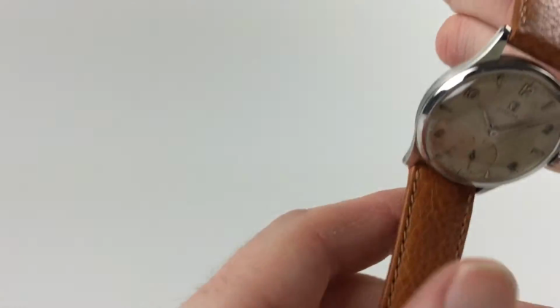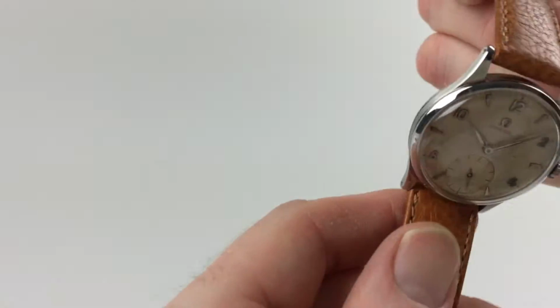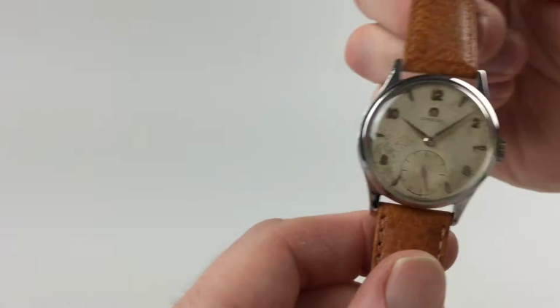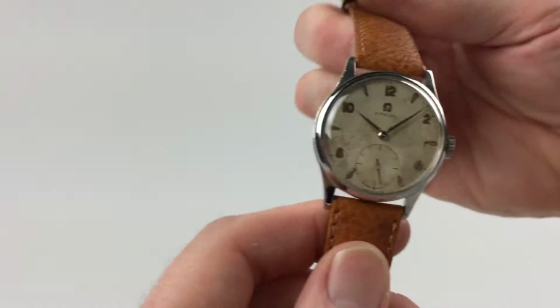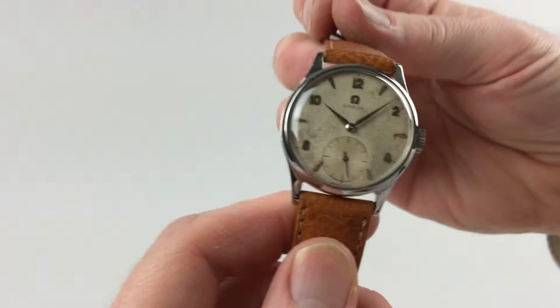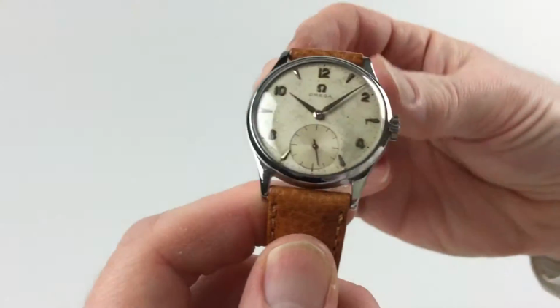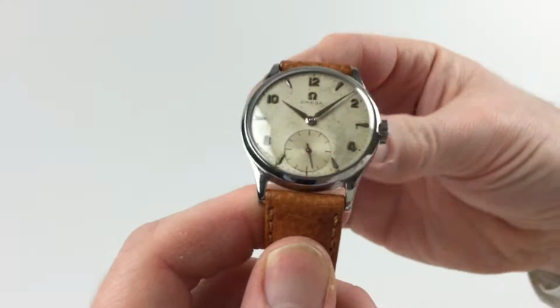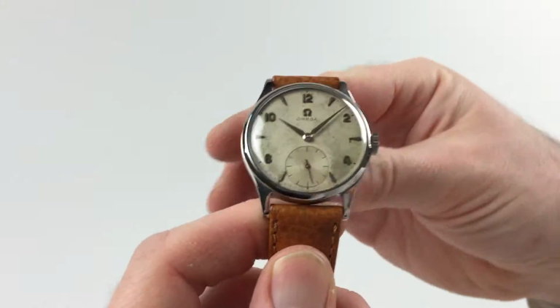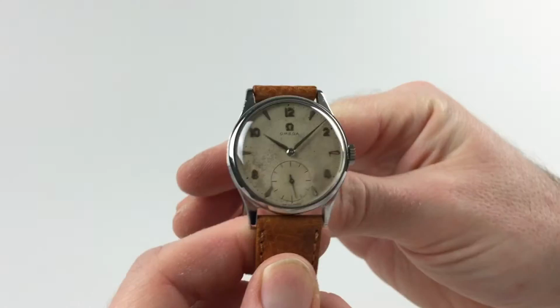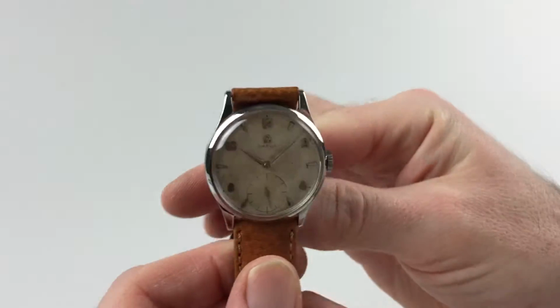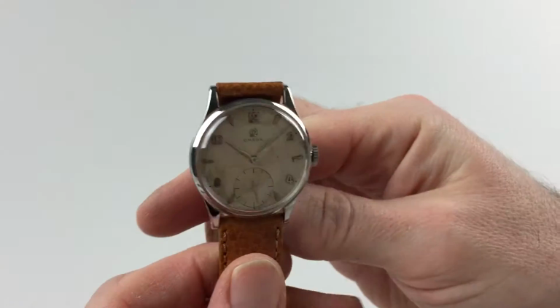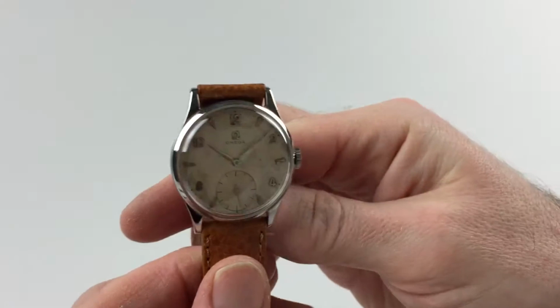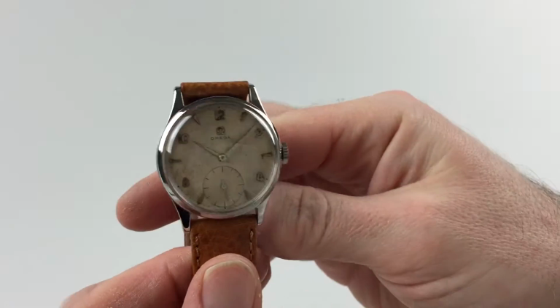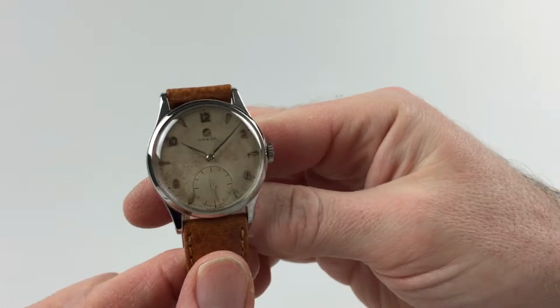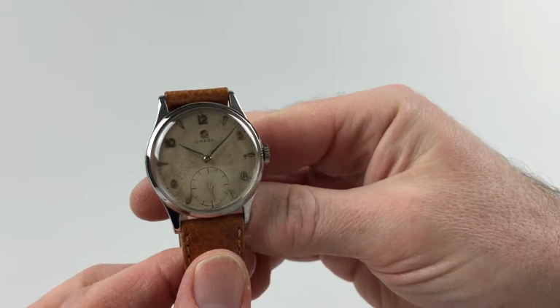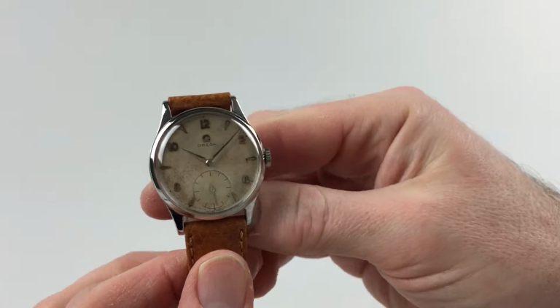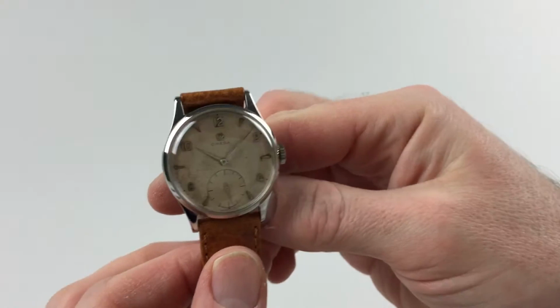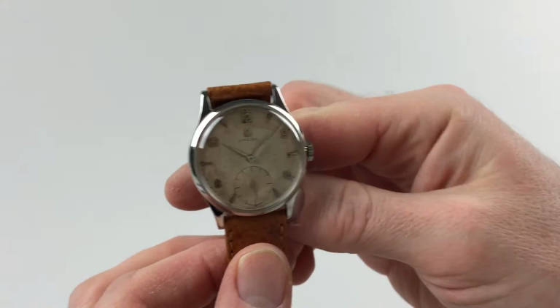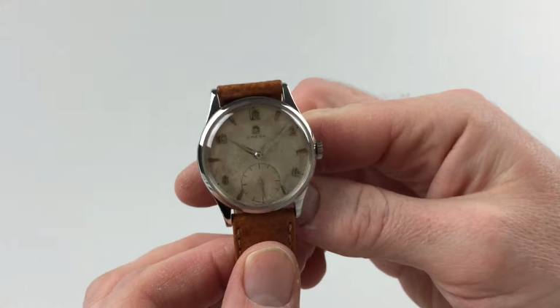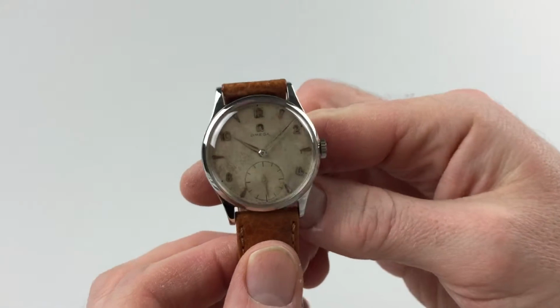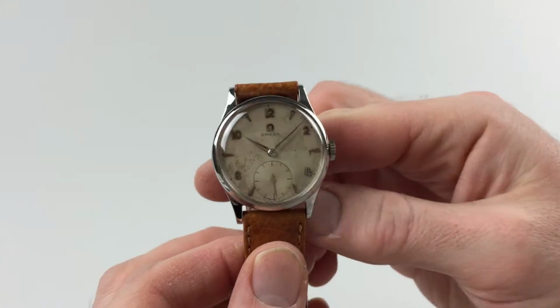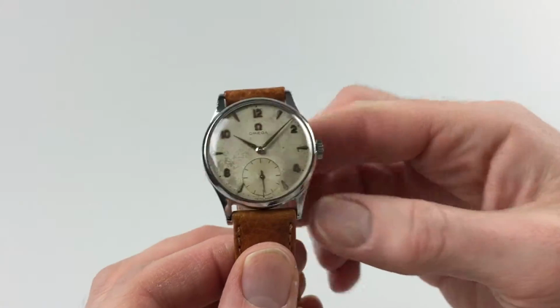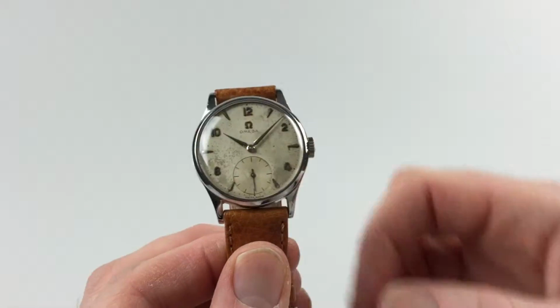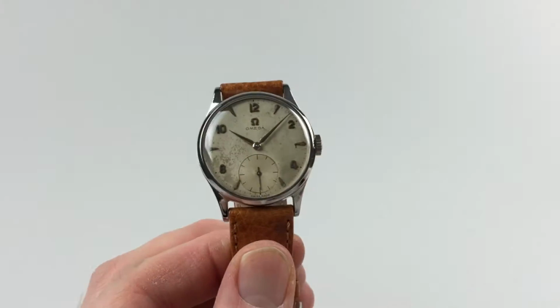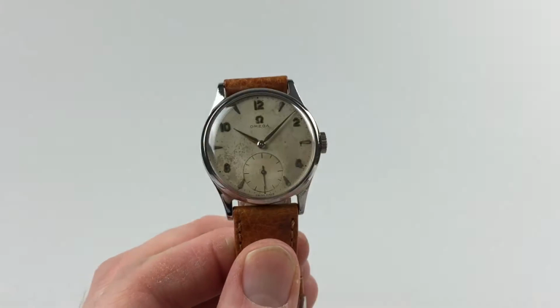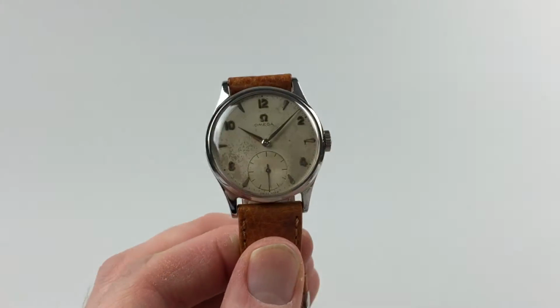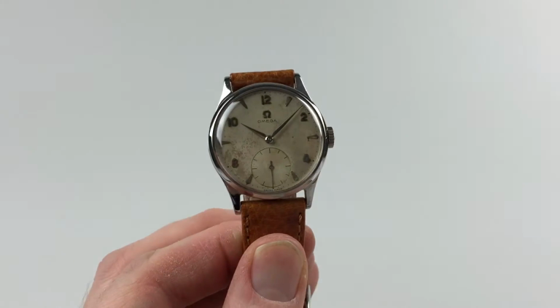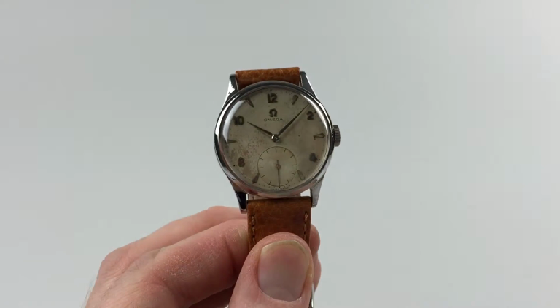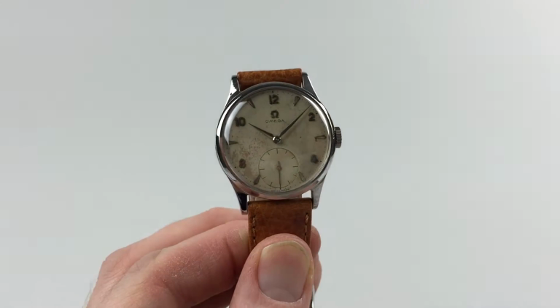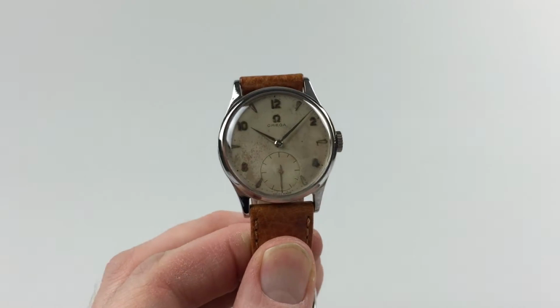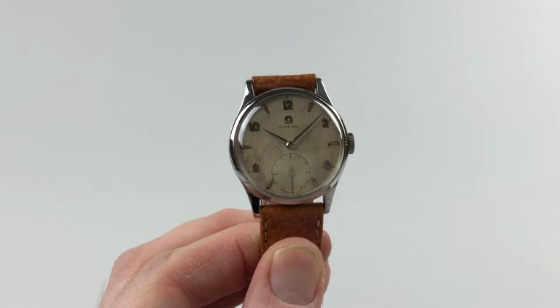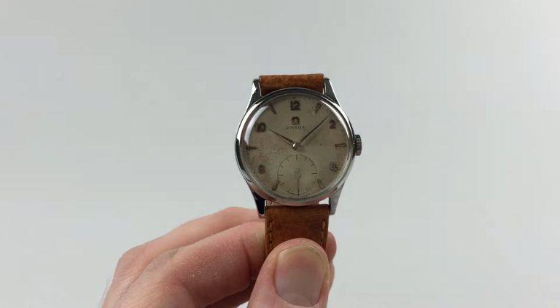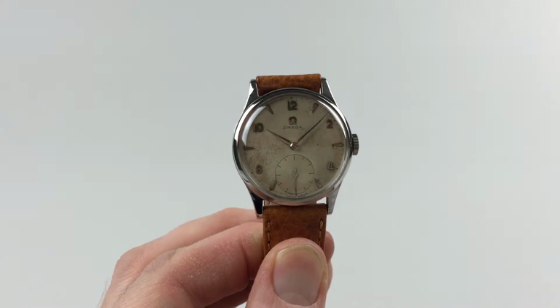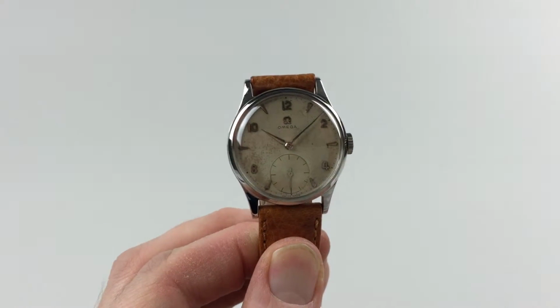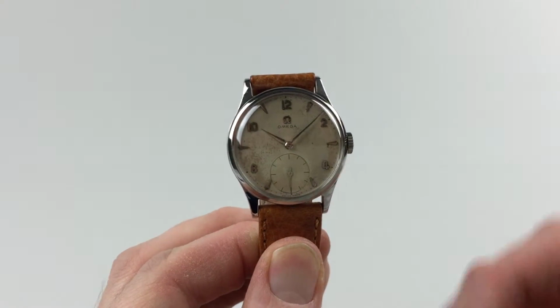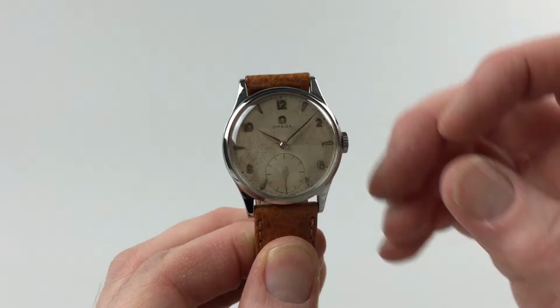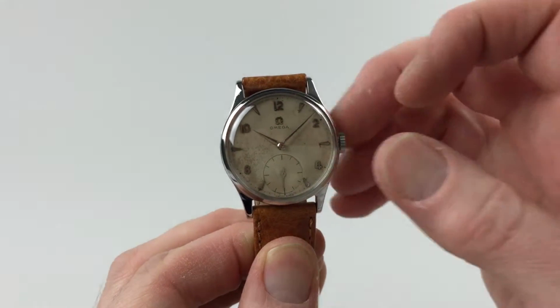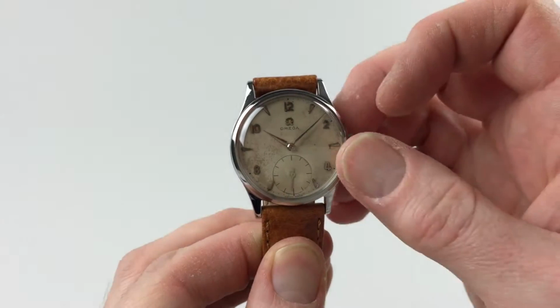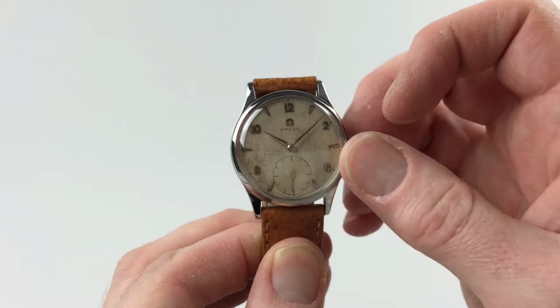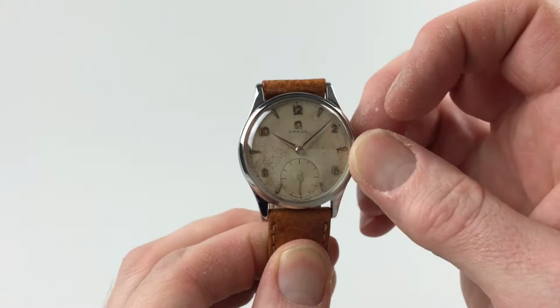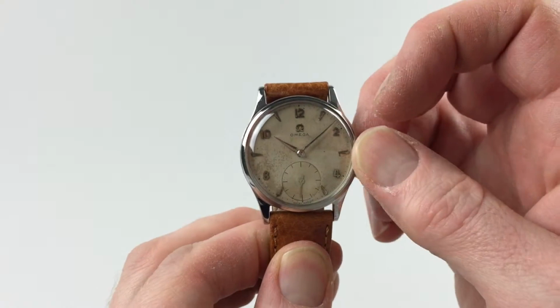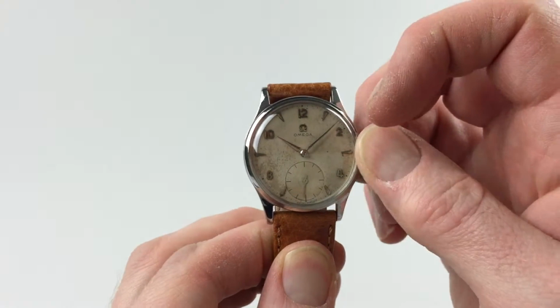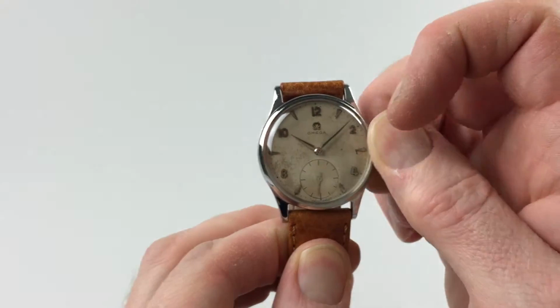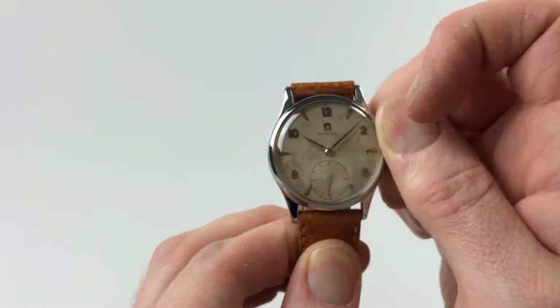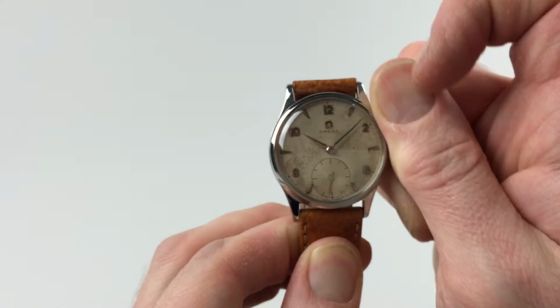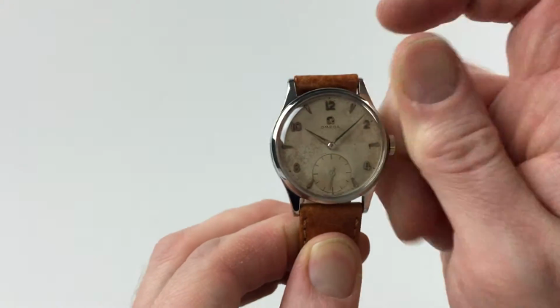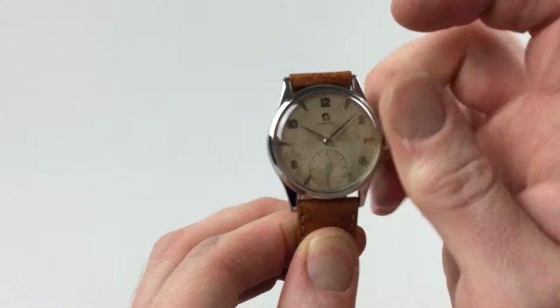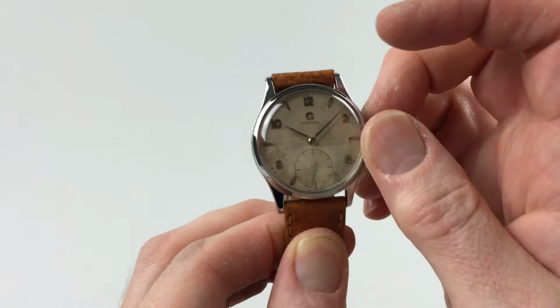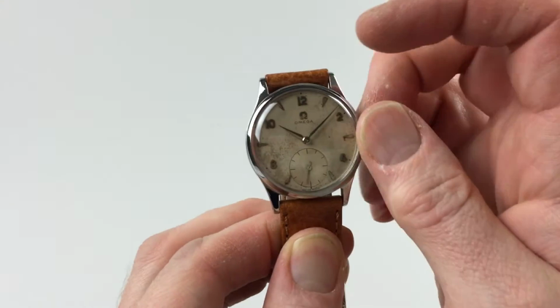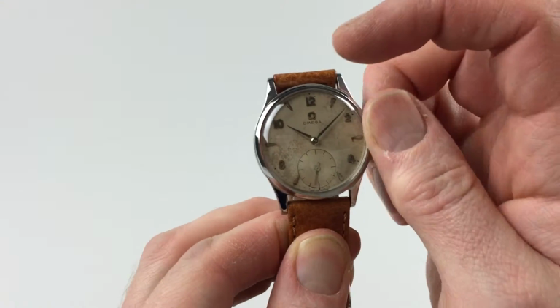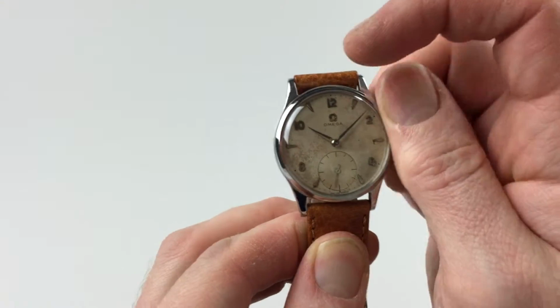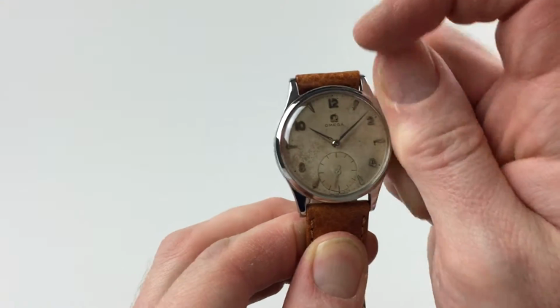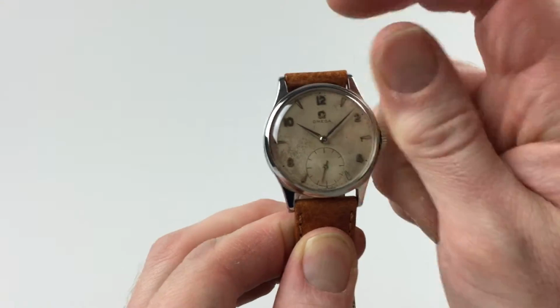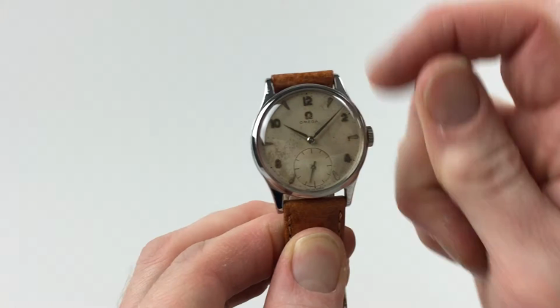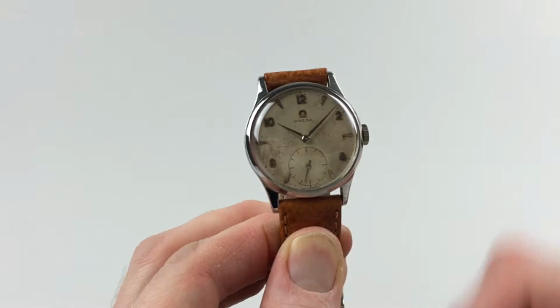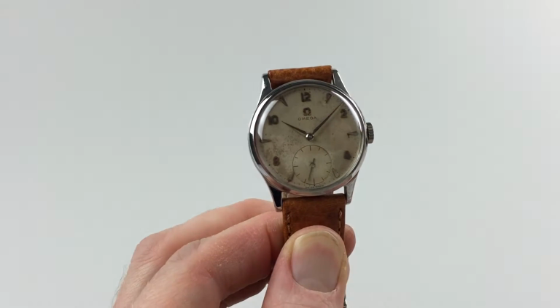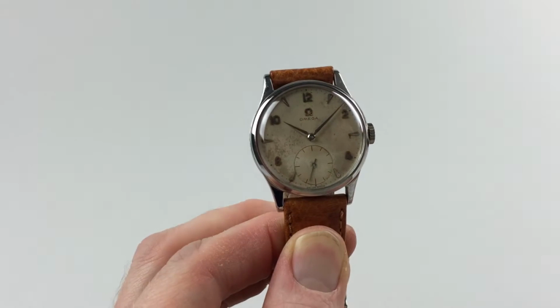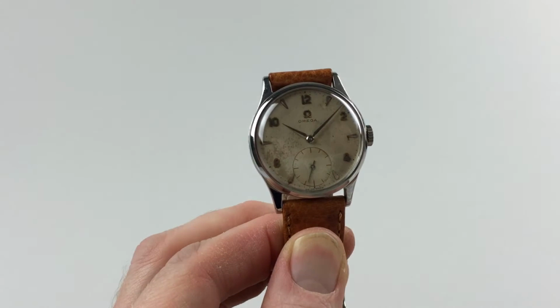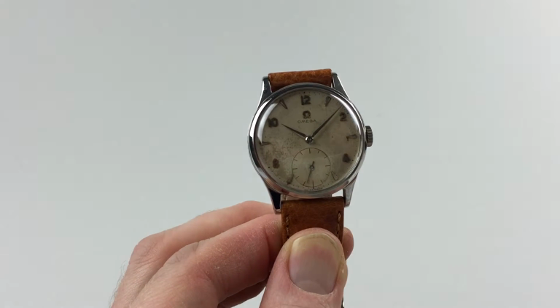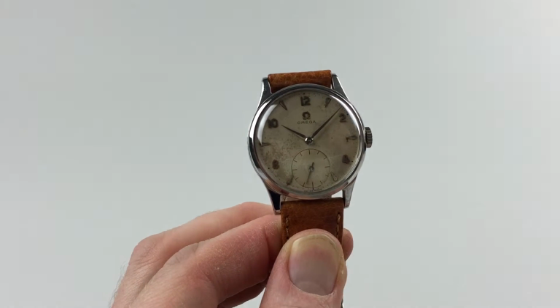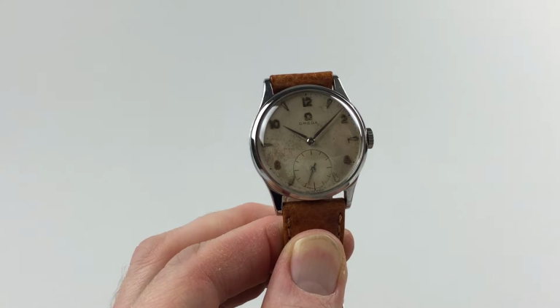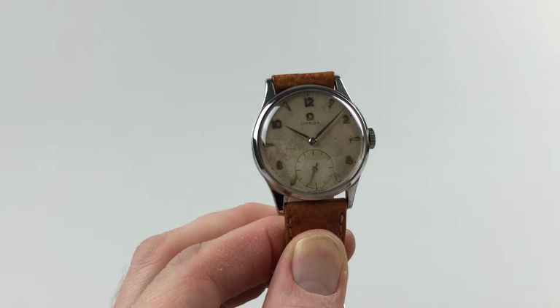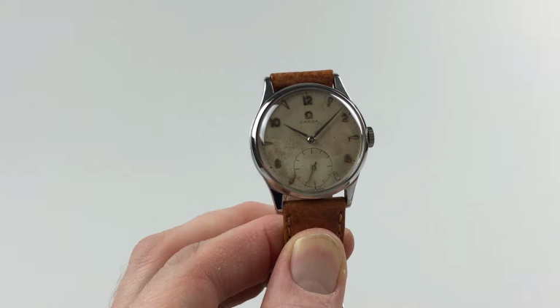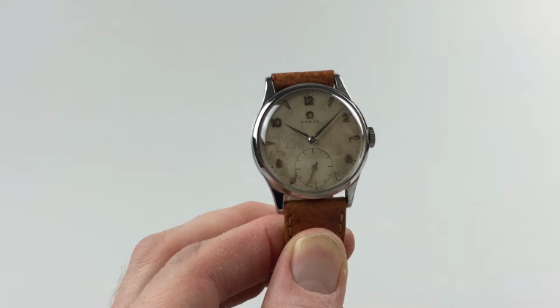This is a manual watch, so it requires winding when being worn. In order to achieve this, turn the crown away from the wearer until the spring feels tight.